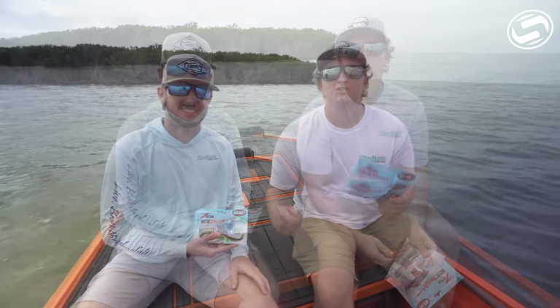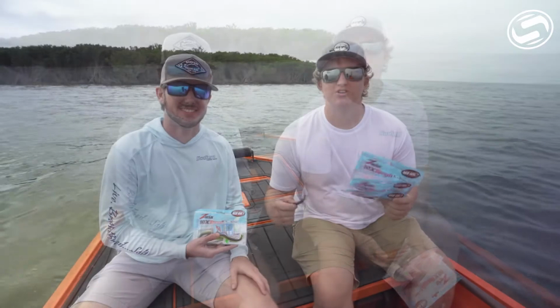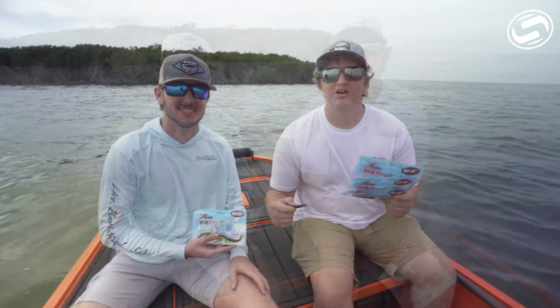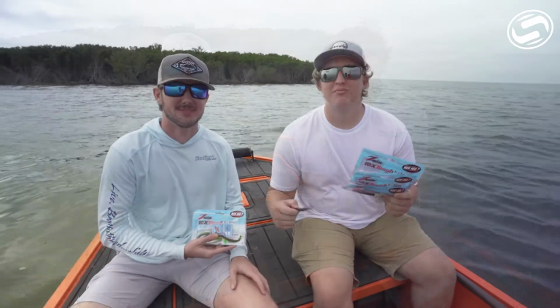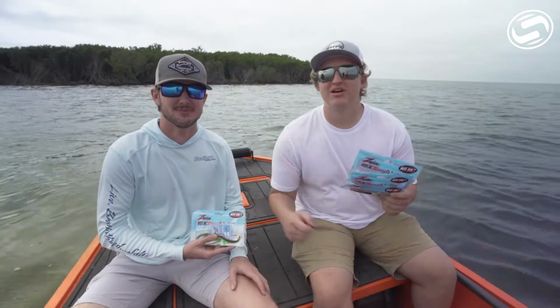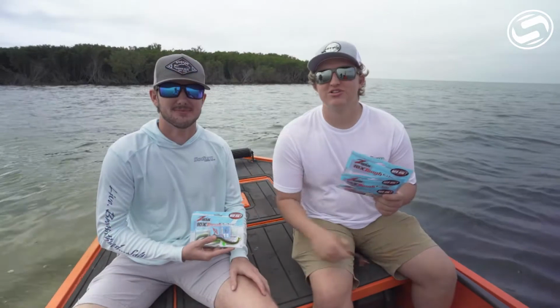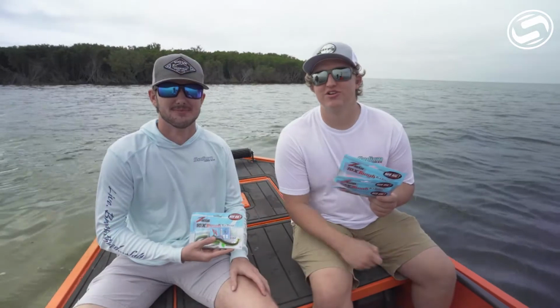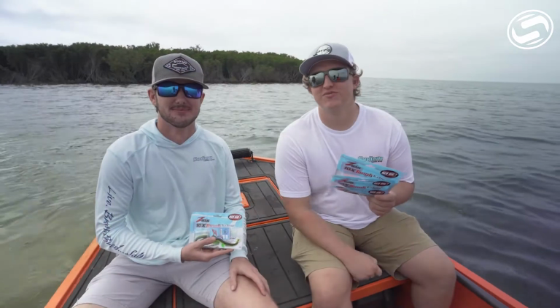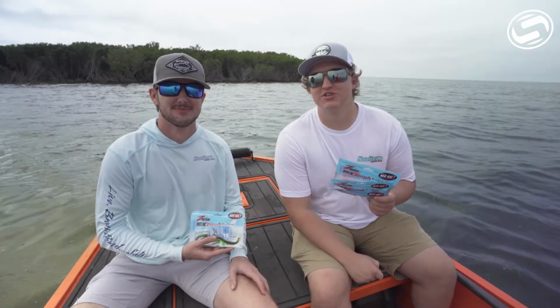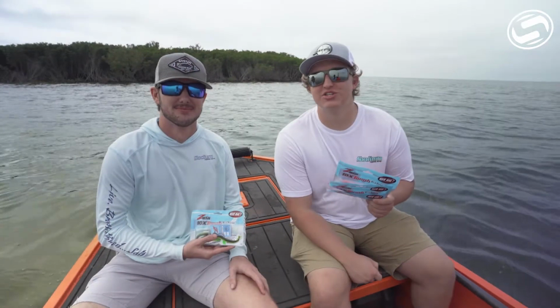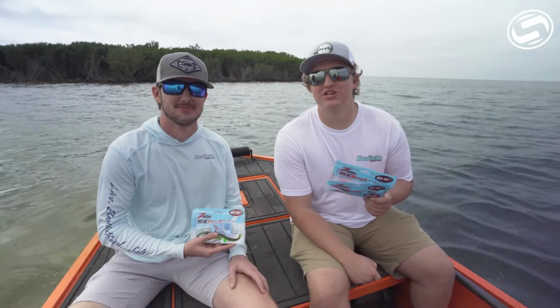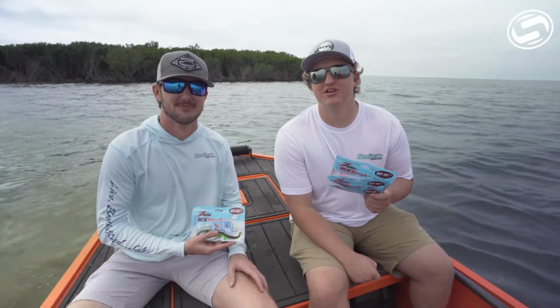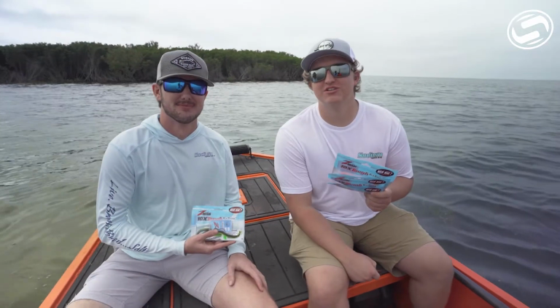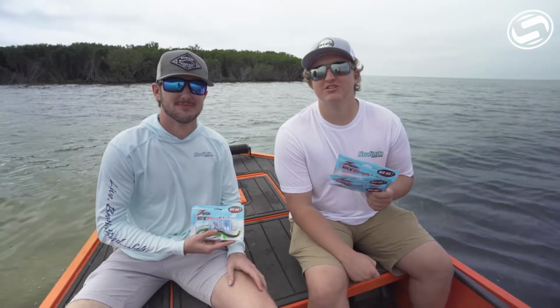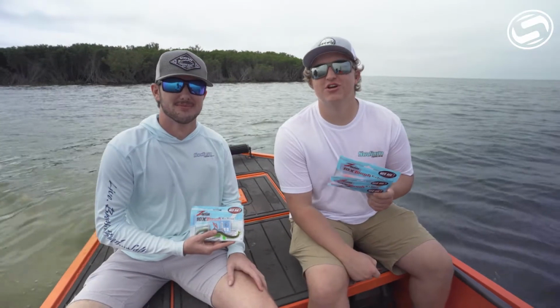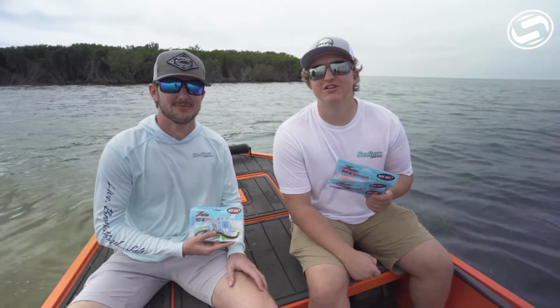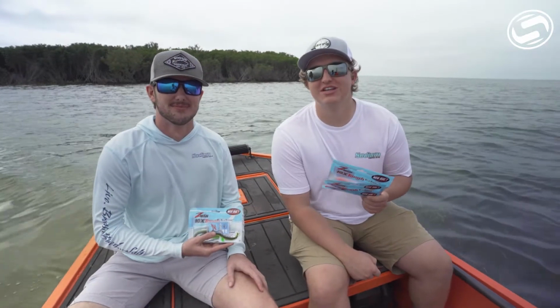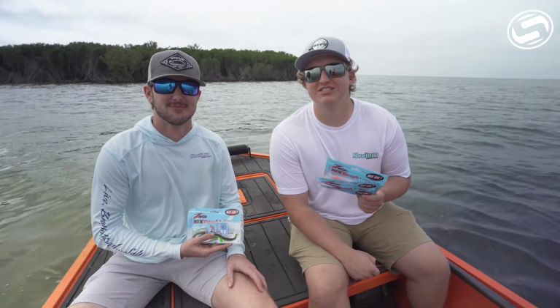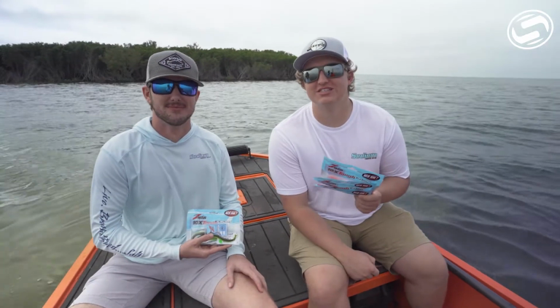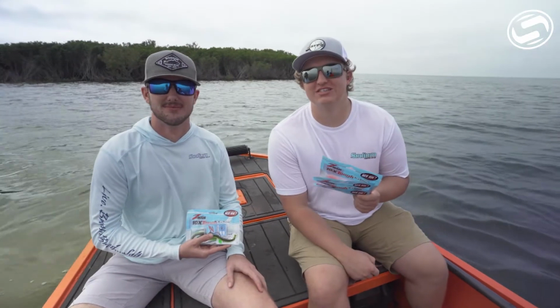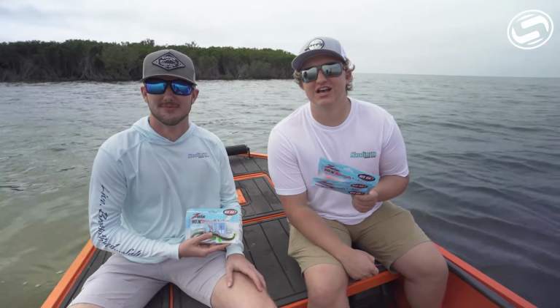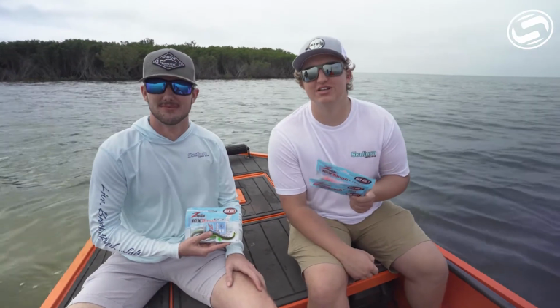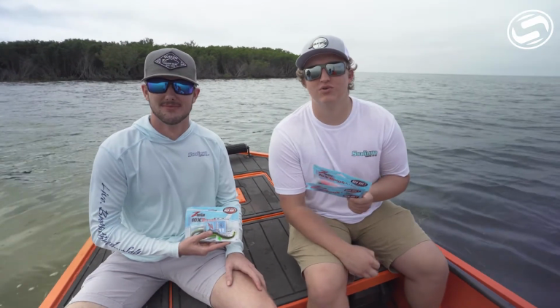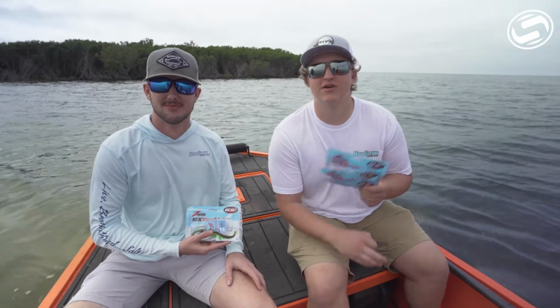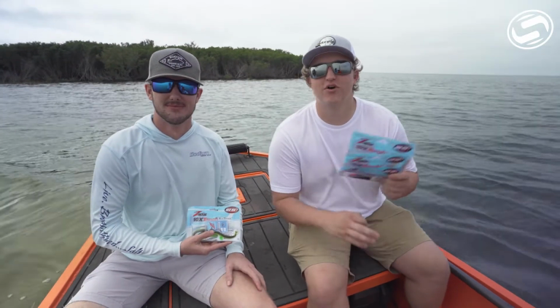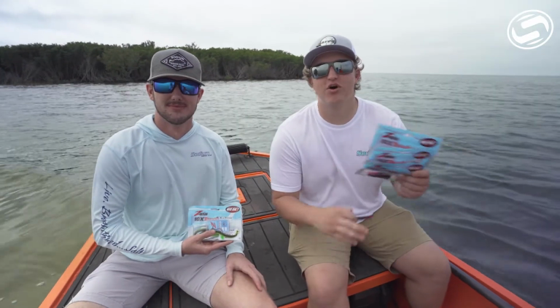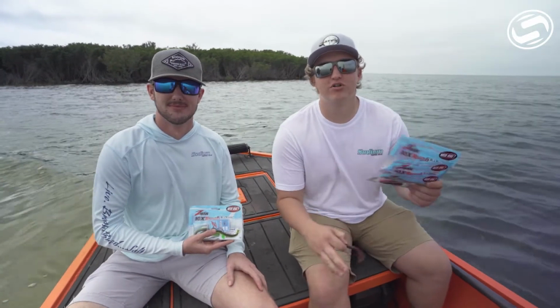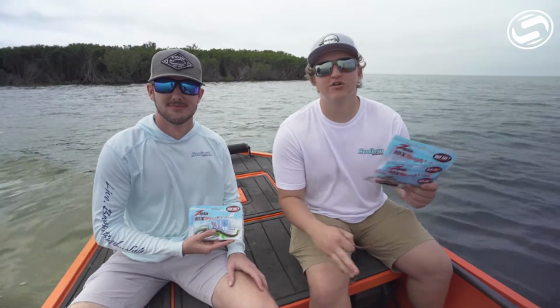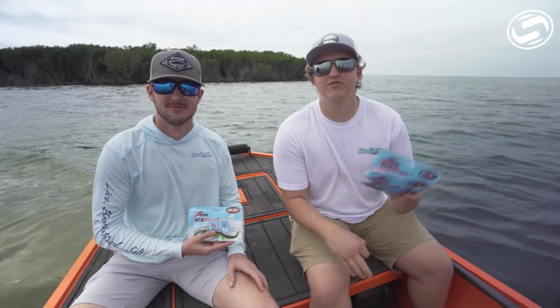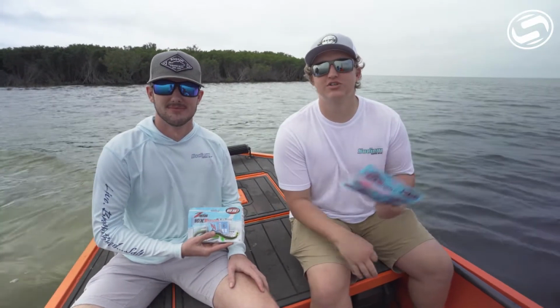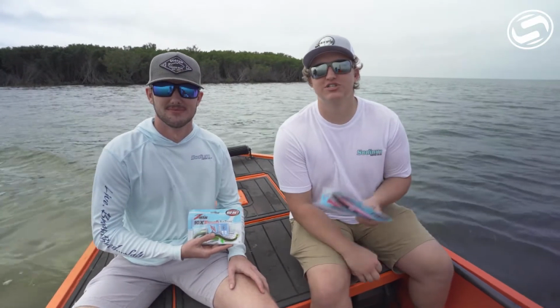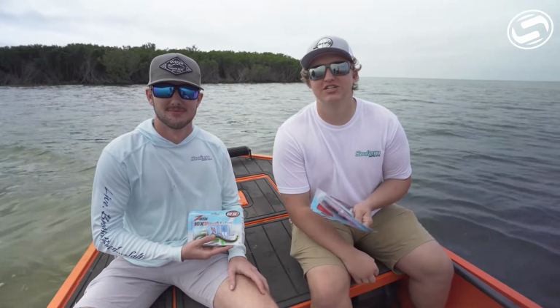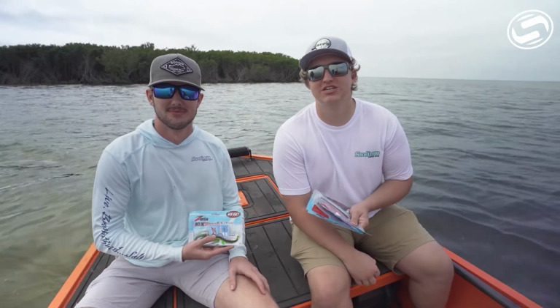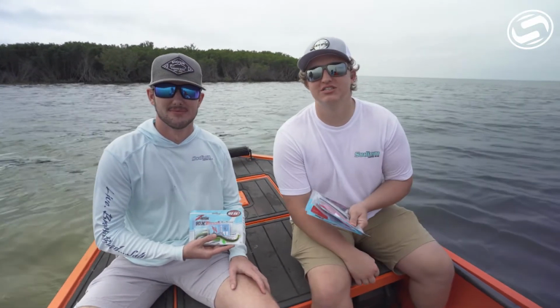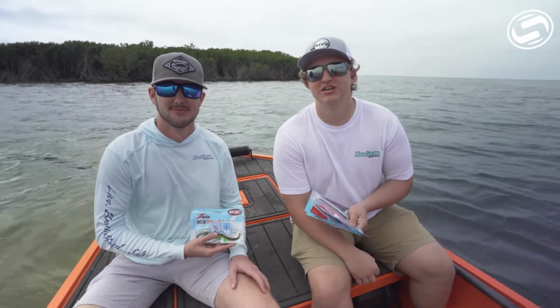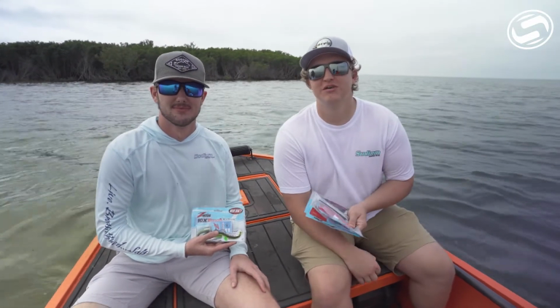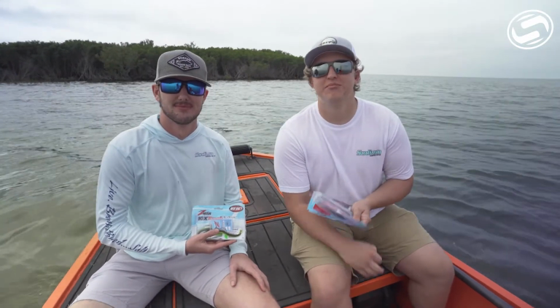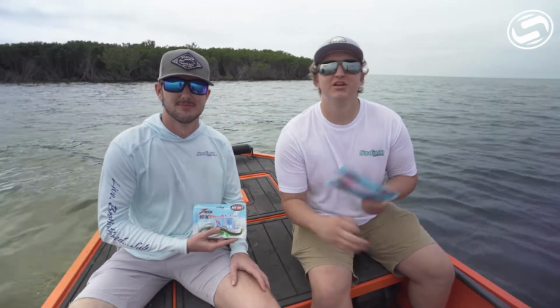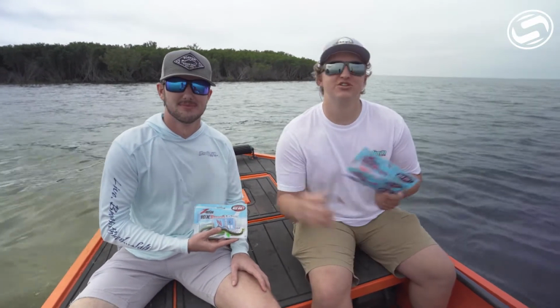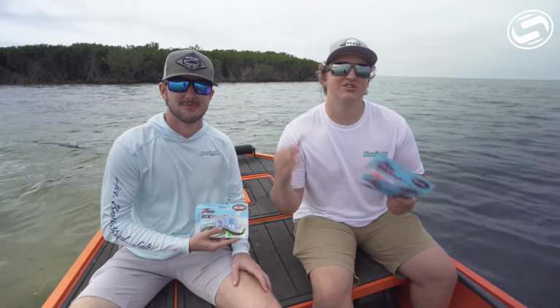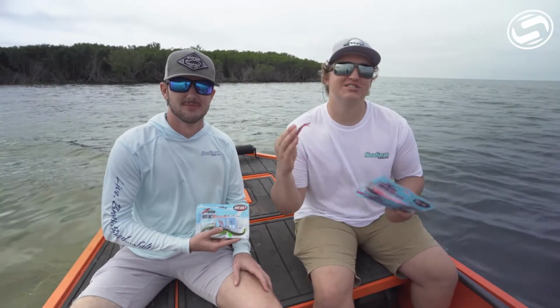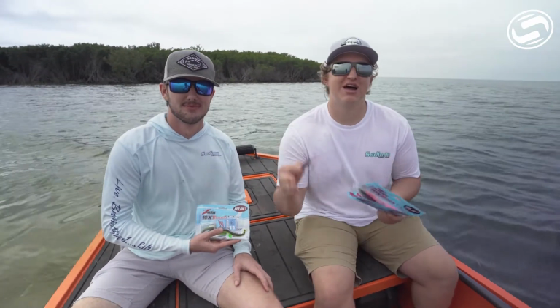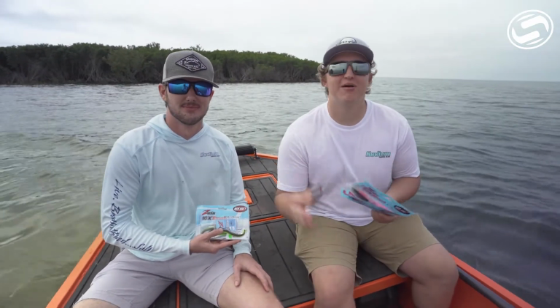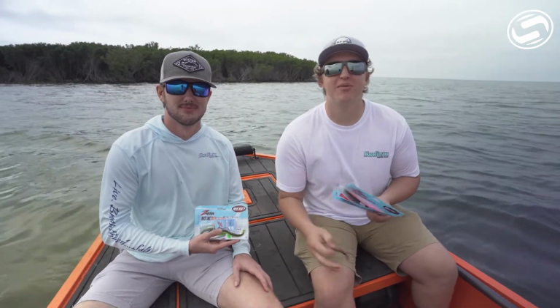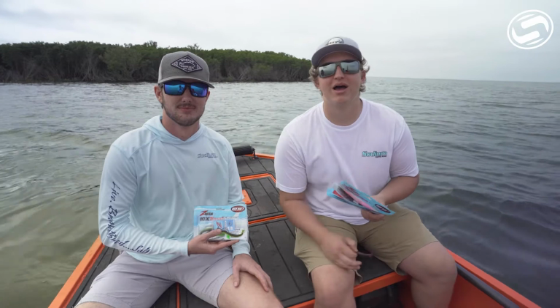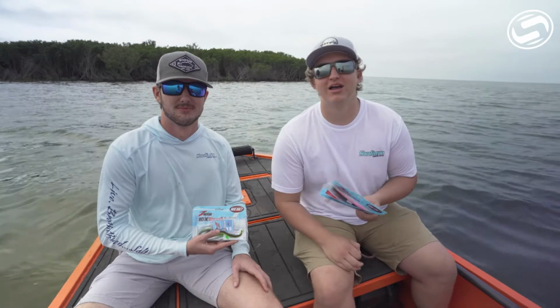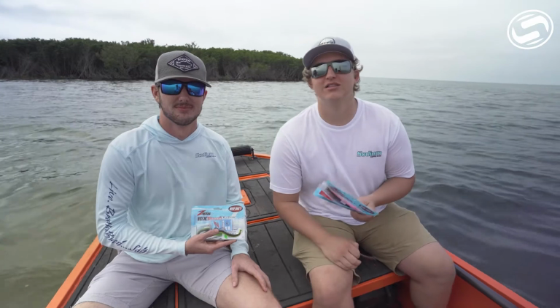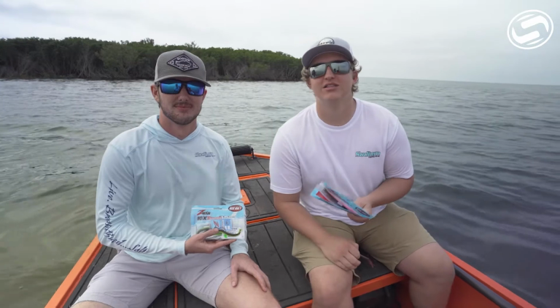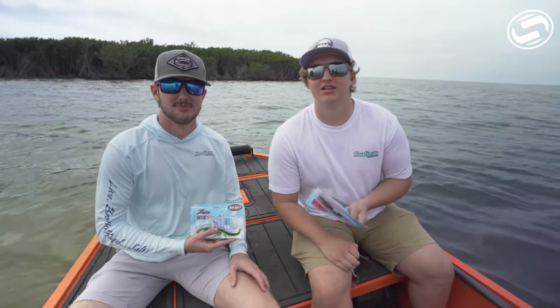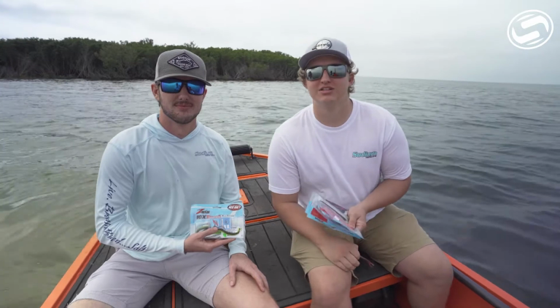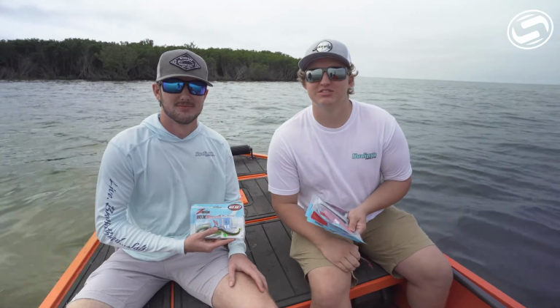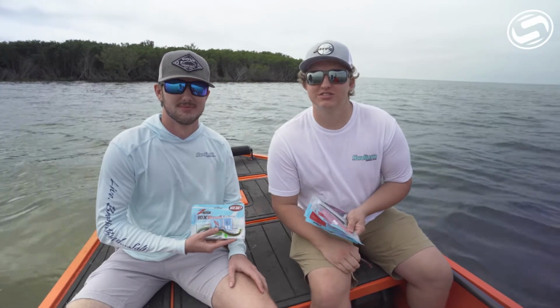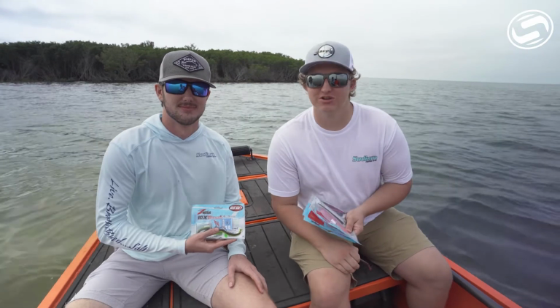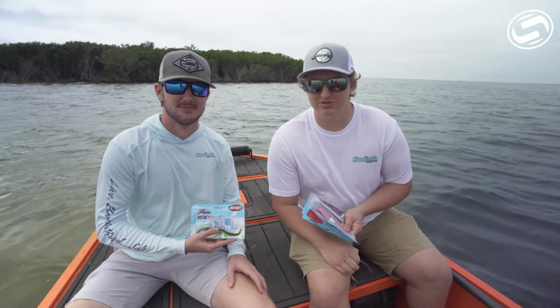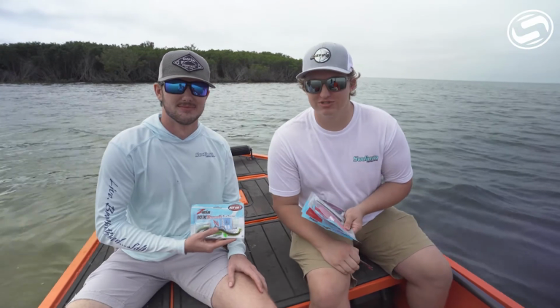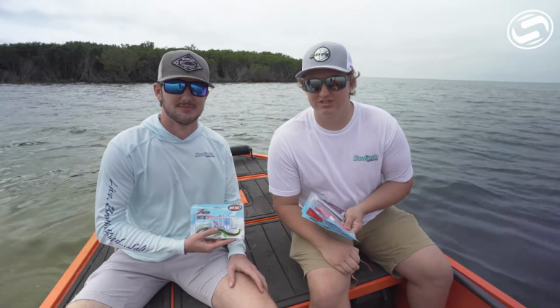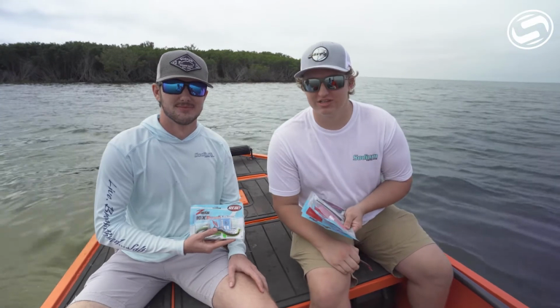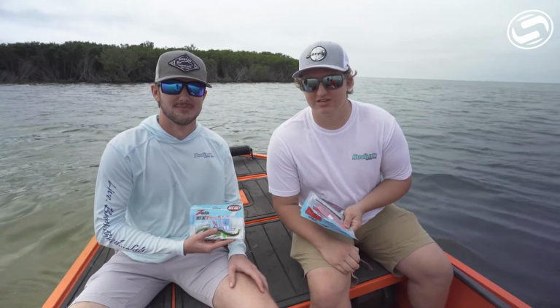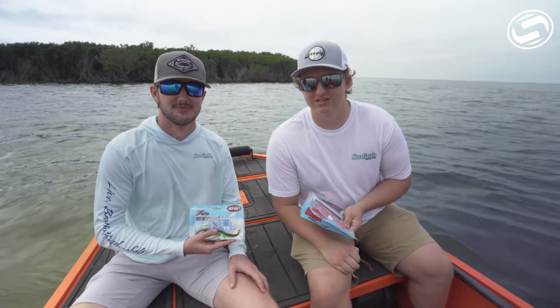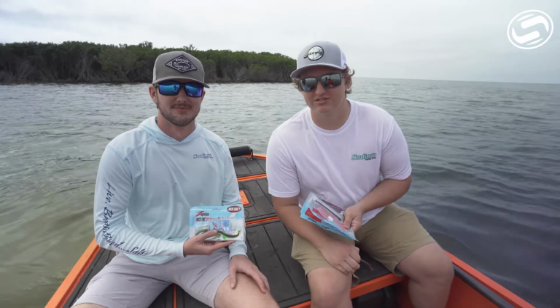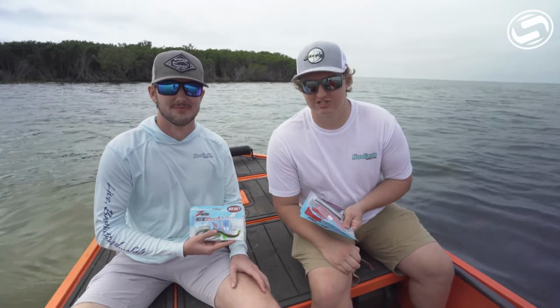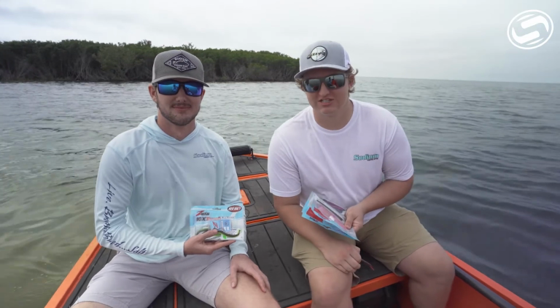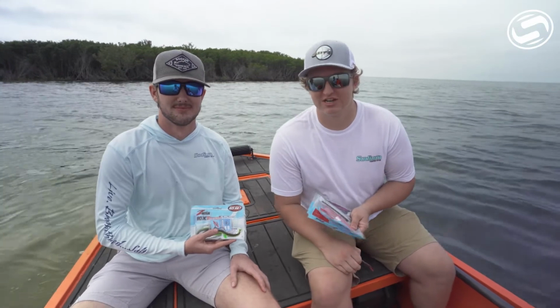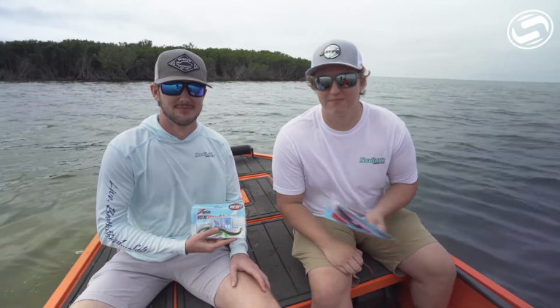So come by Sodium Fishing Gear this holiday season, guys. We'll have all your fishing needs. Make sure to stop by, let us know what you think. Check us out.